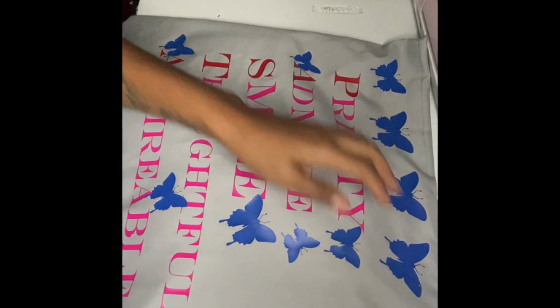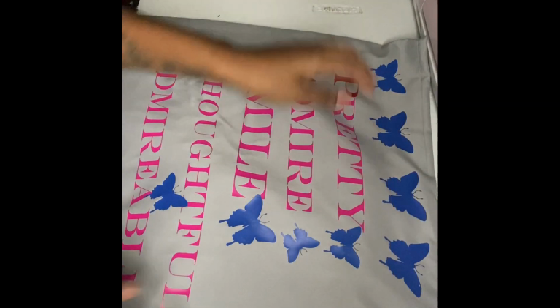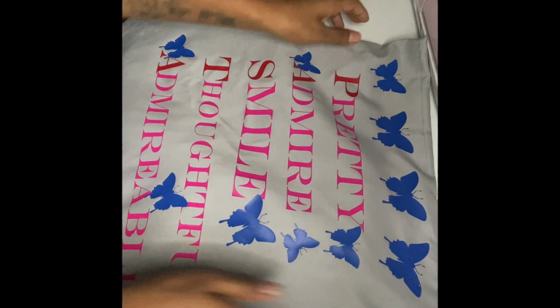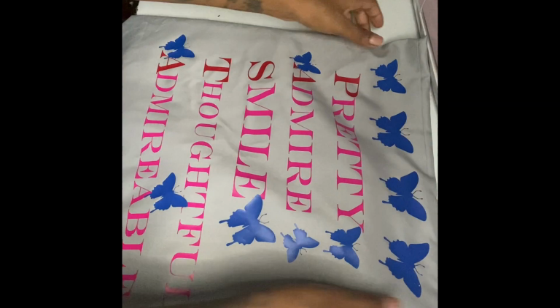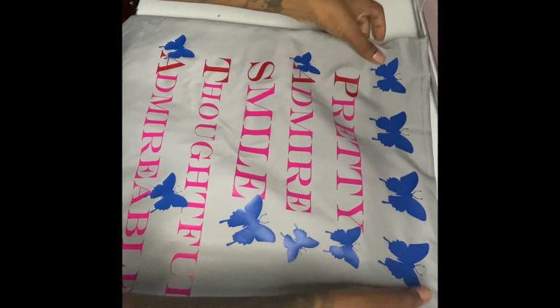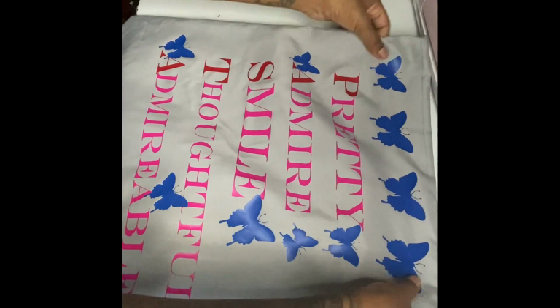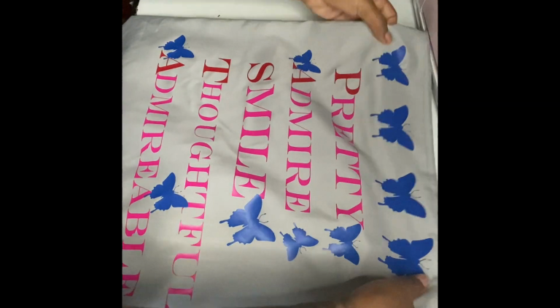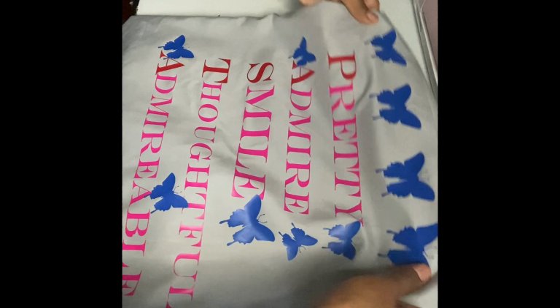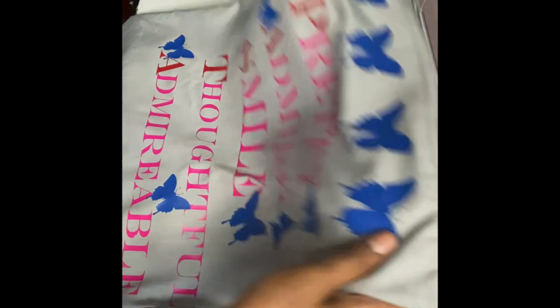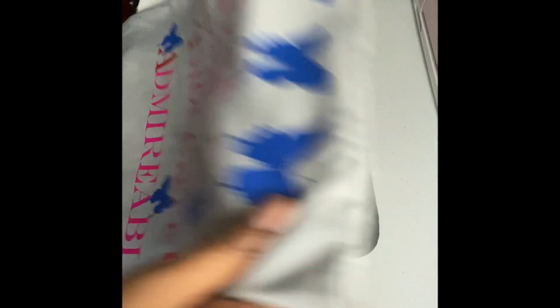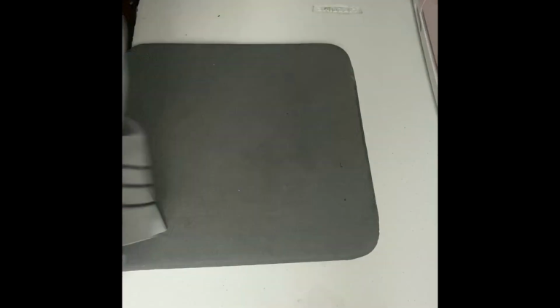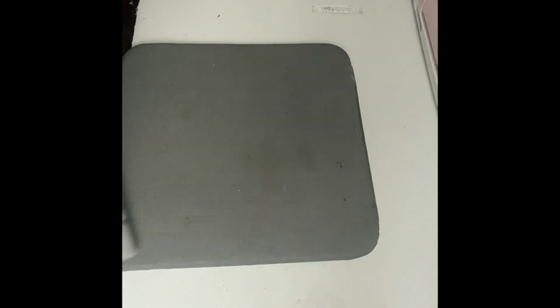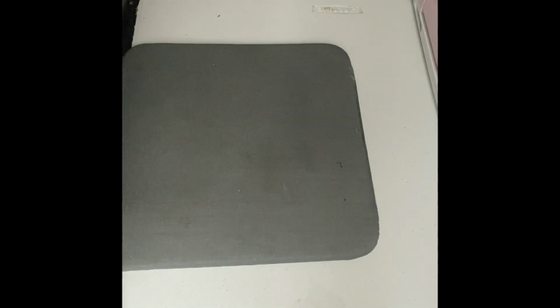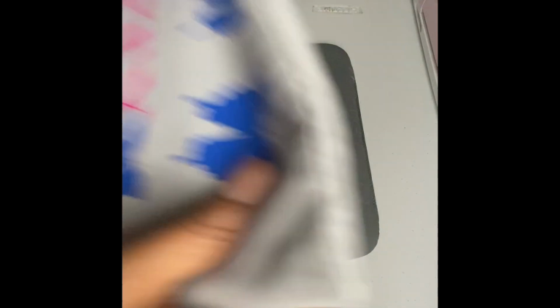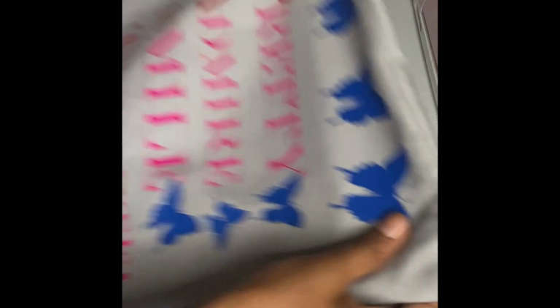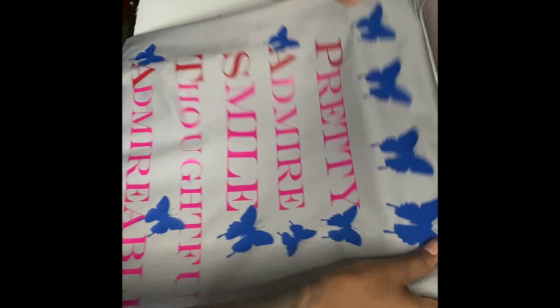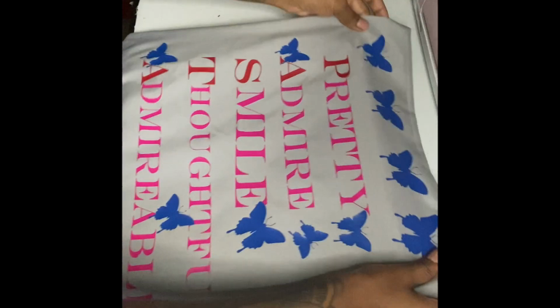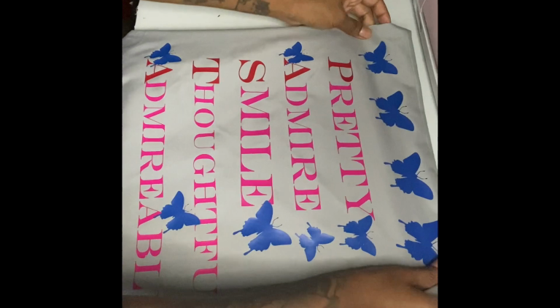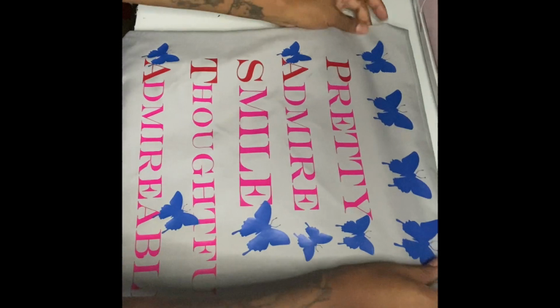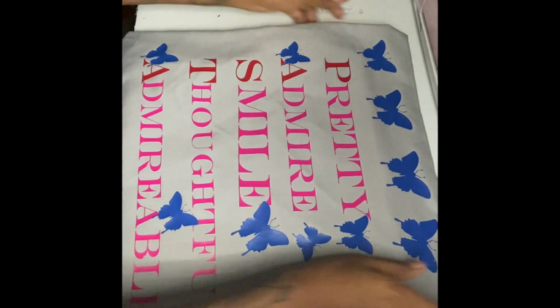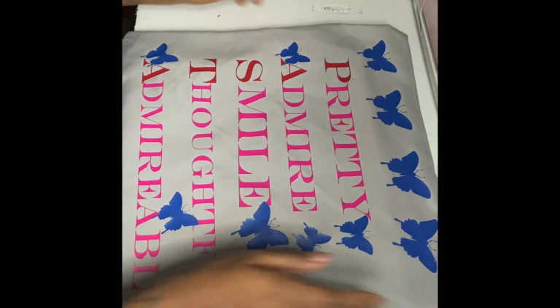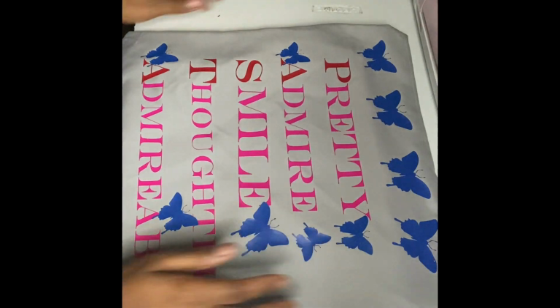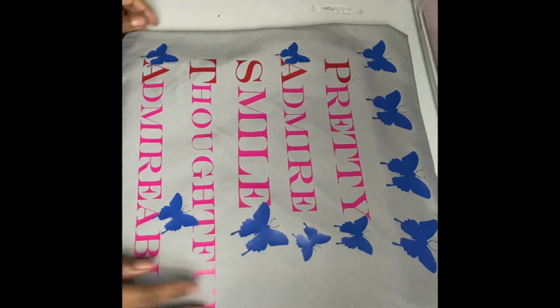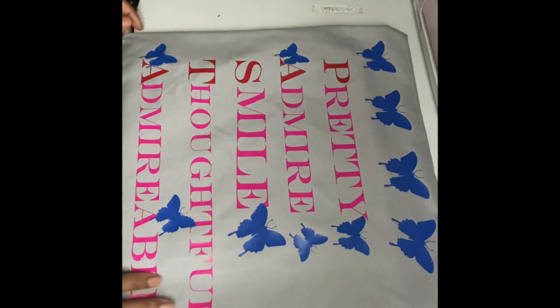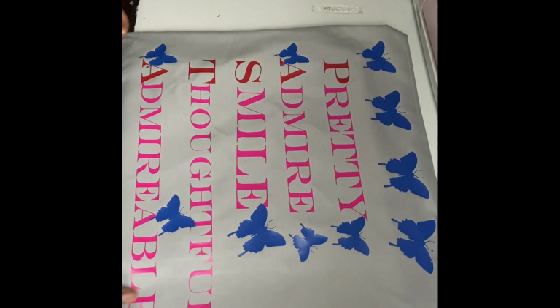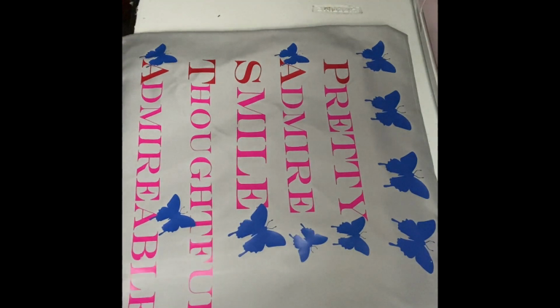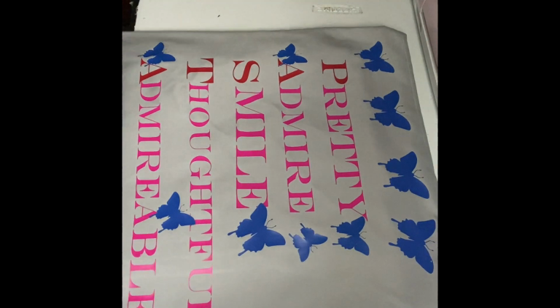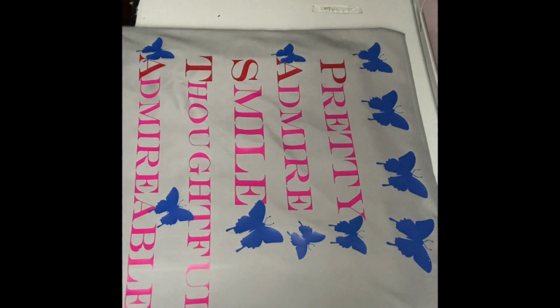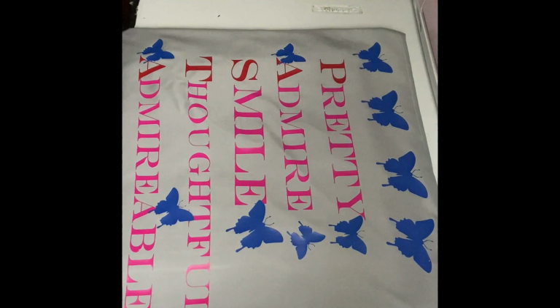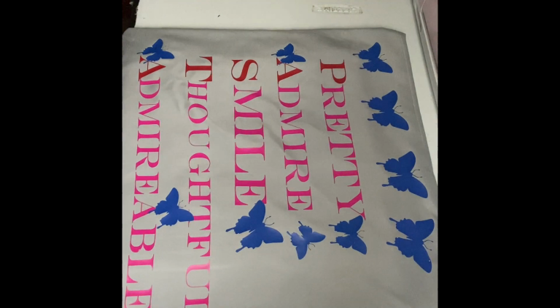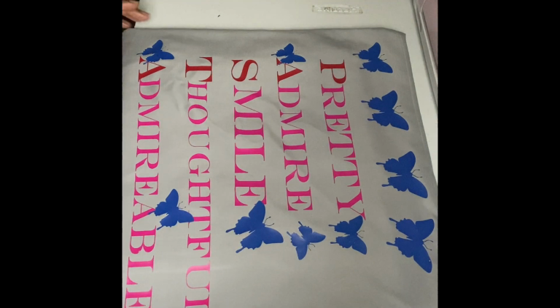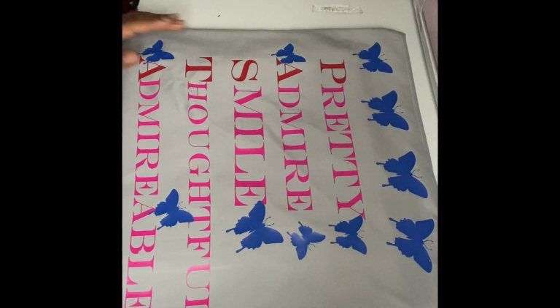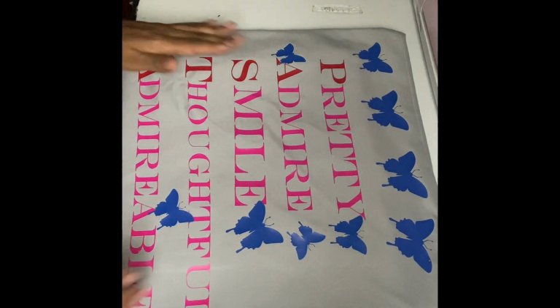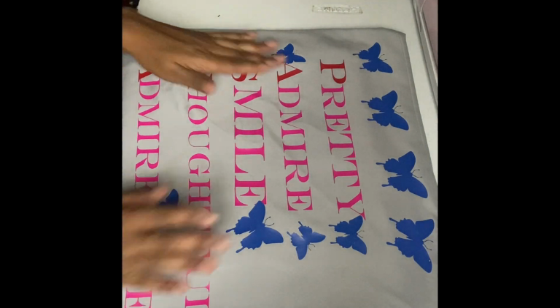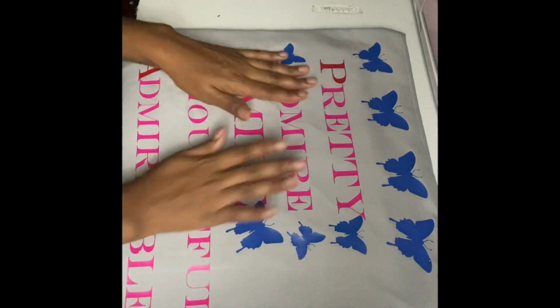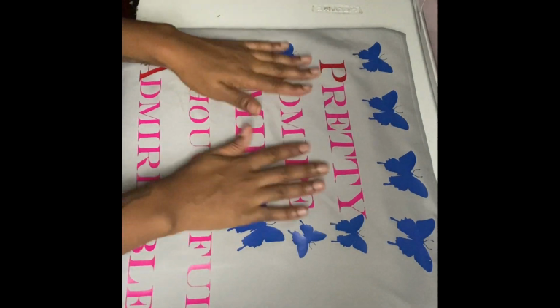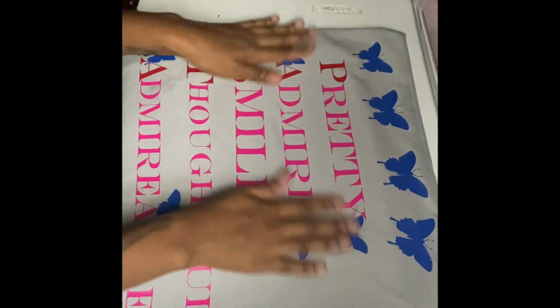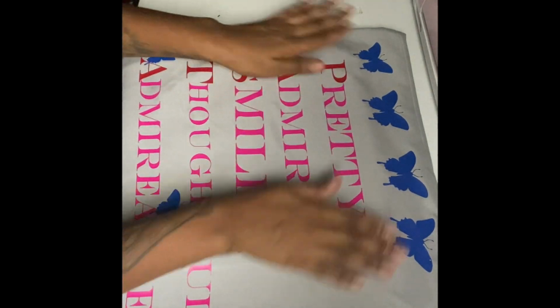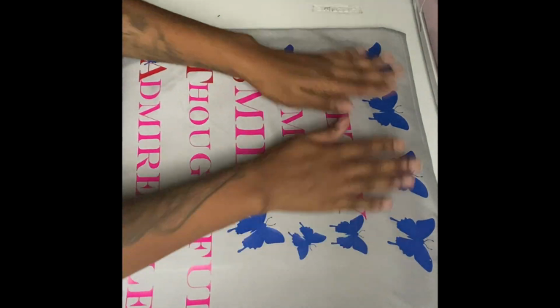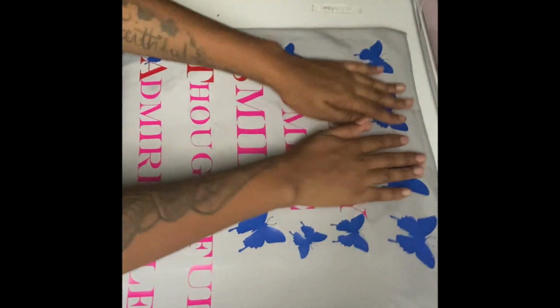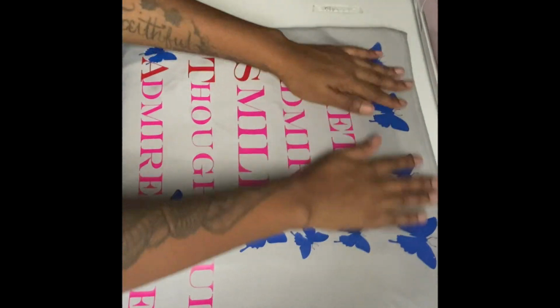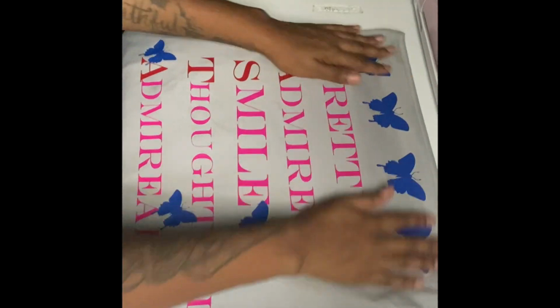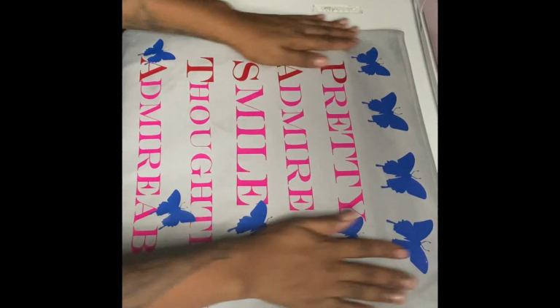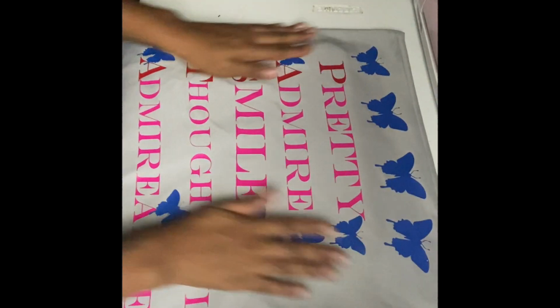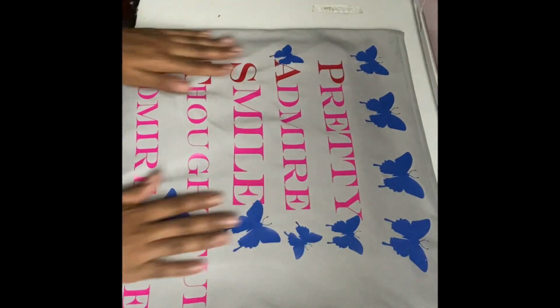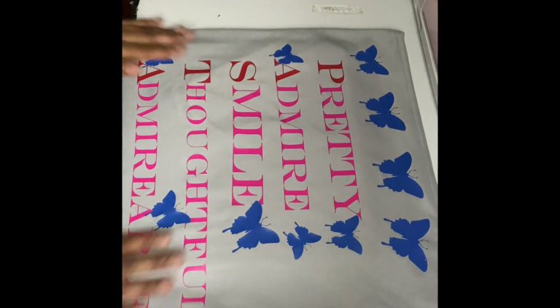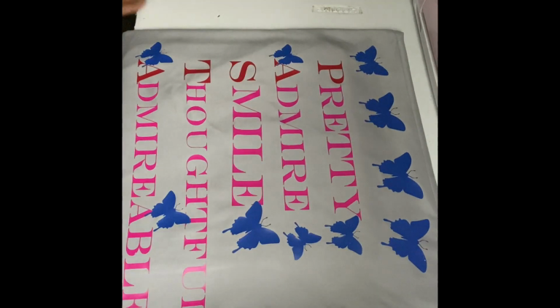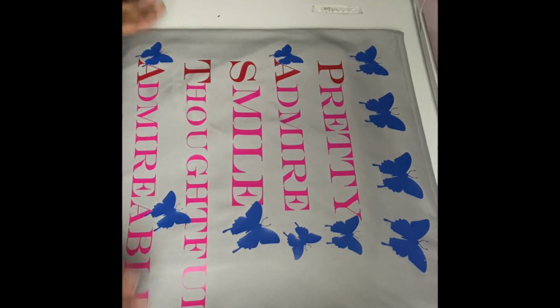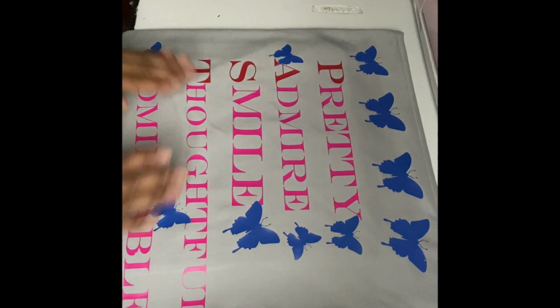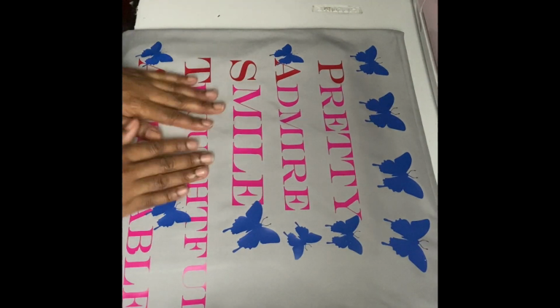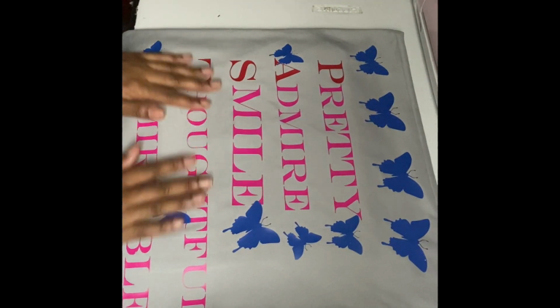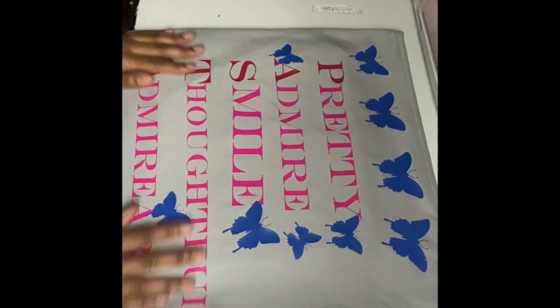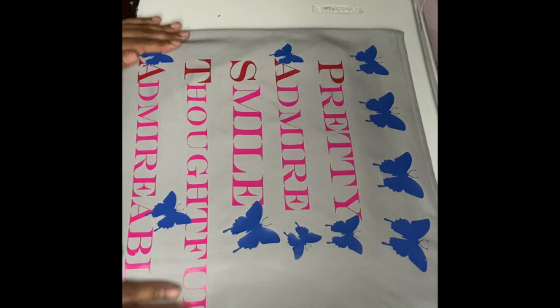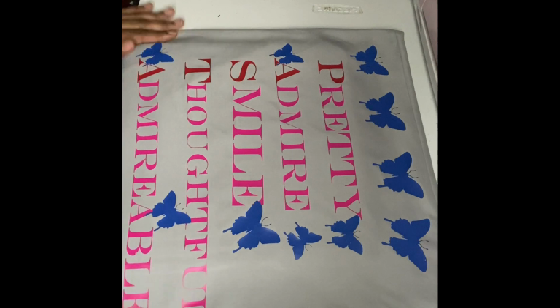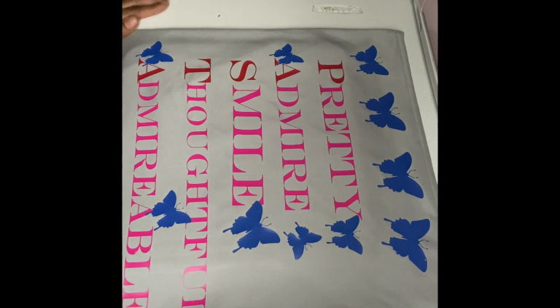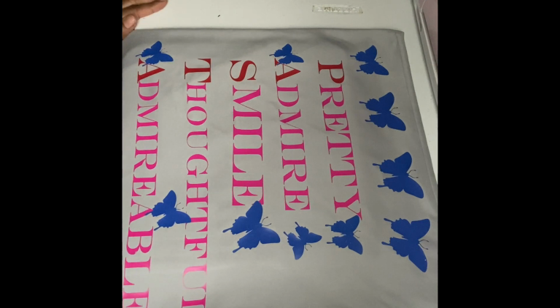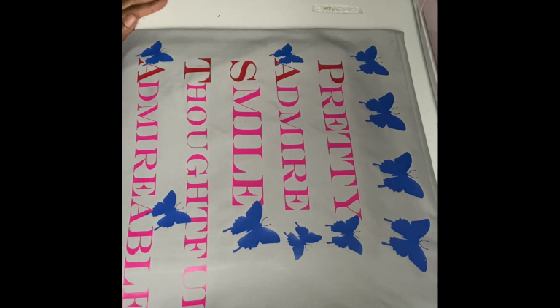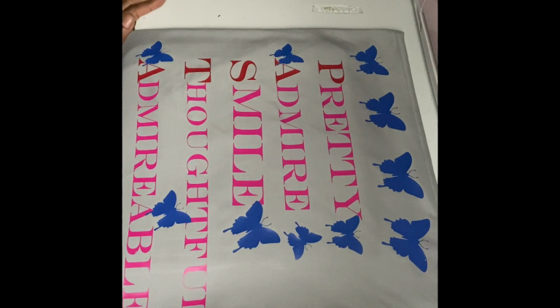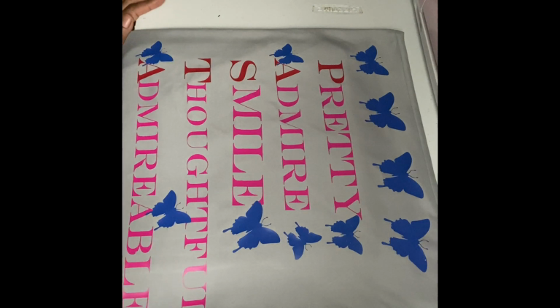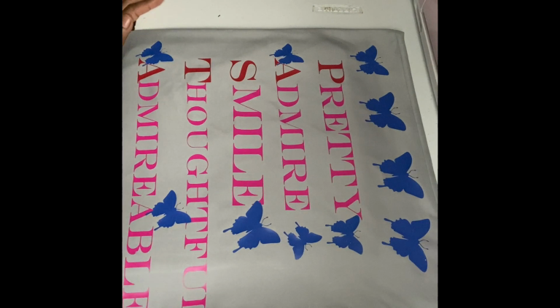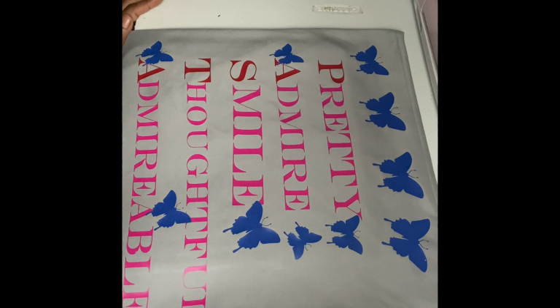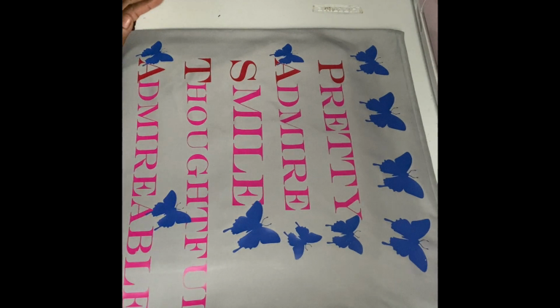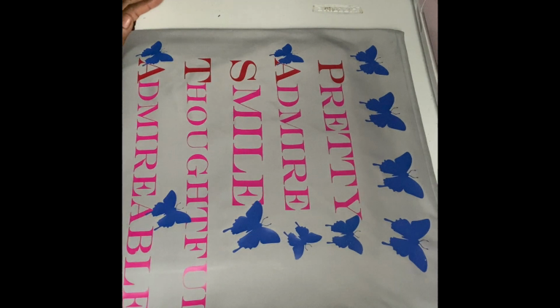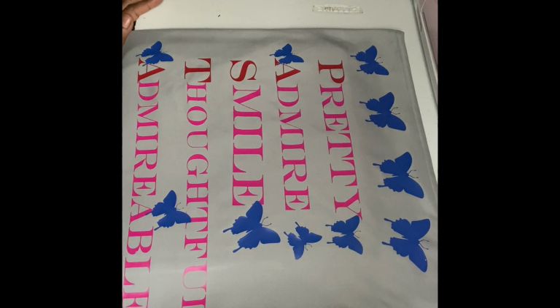It came out so pretty, just how I envisioned it. It is just so pretty y'all. Bye!